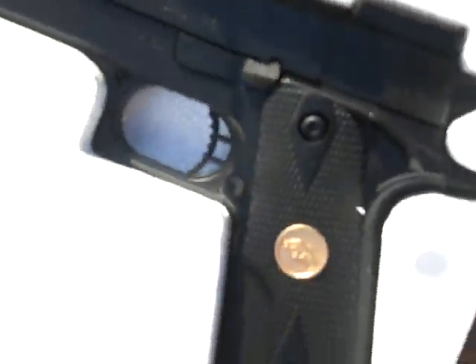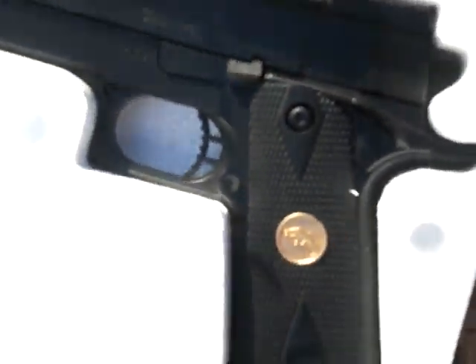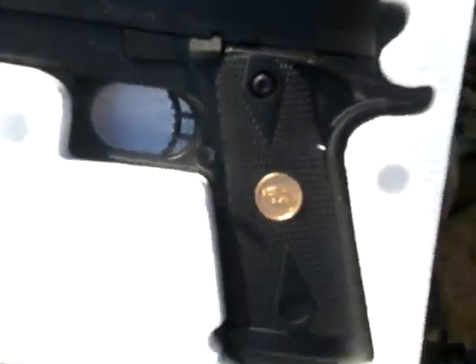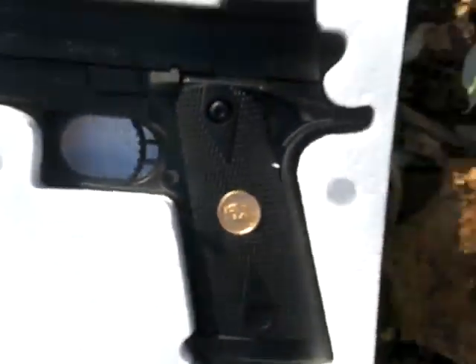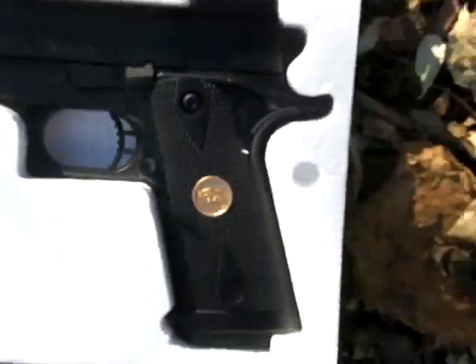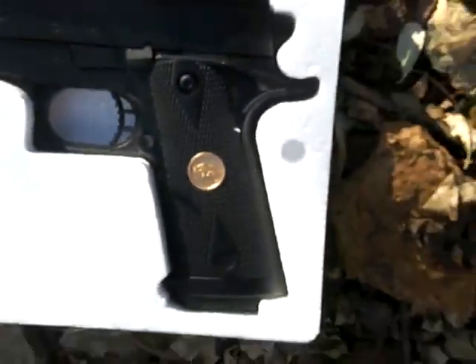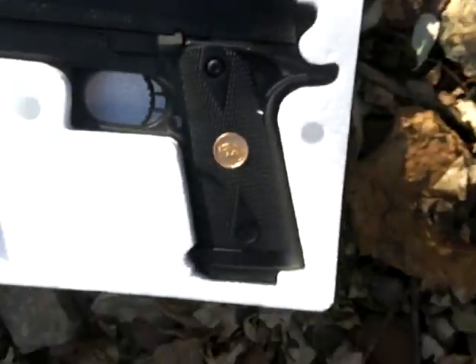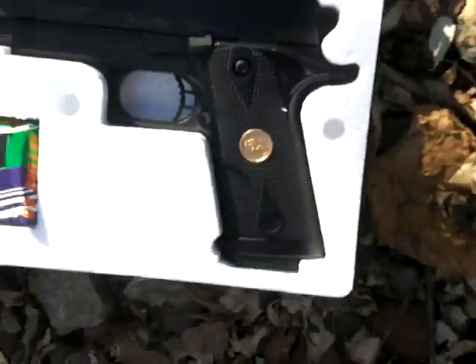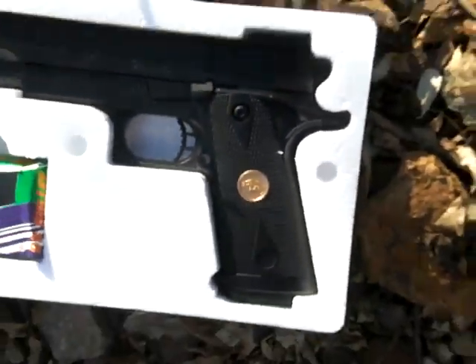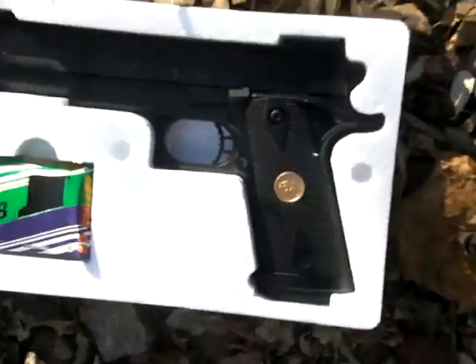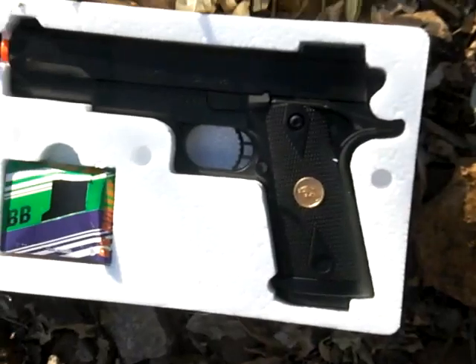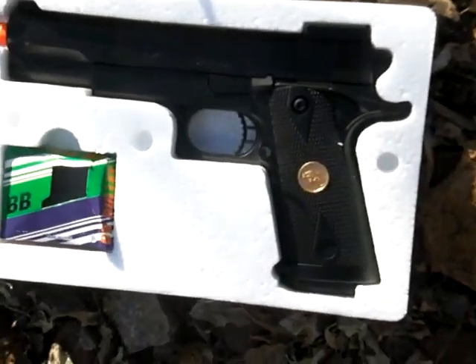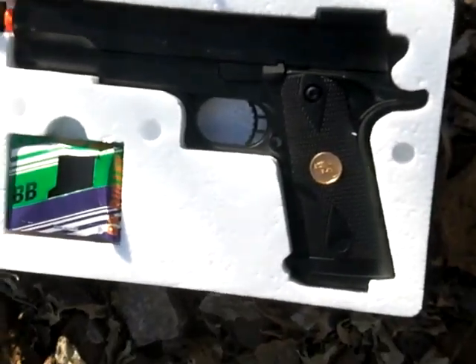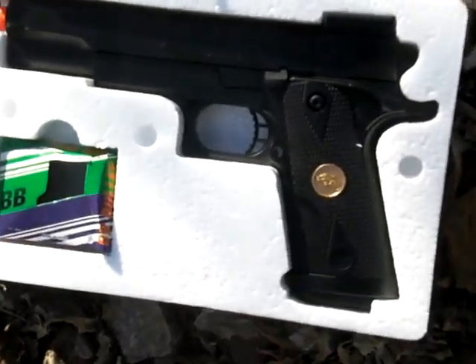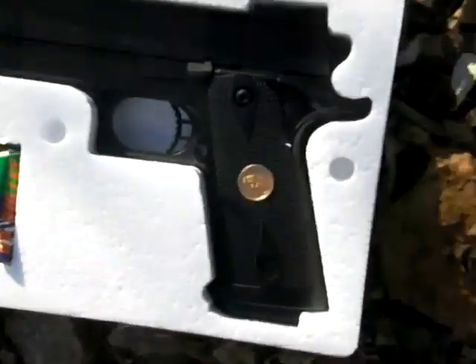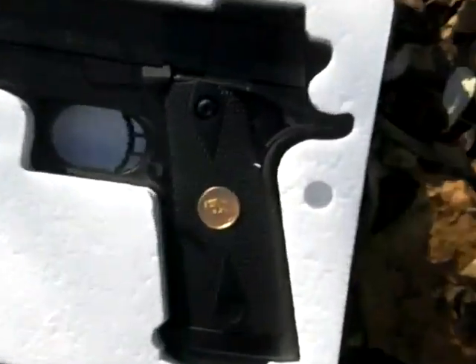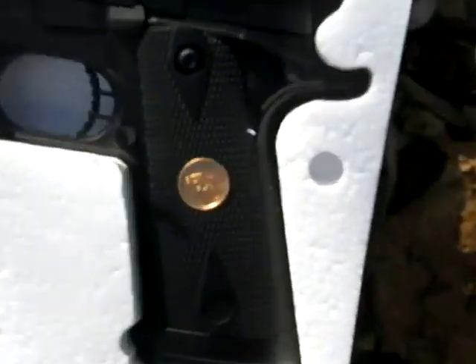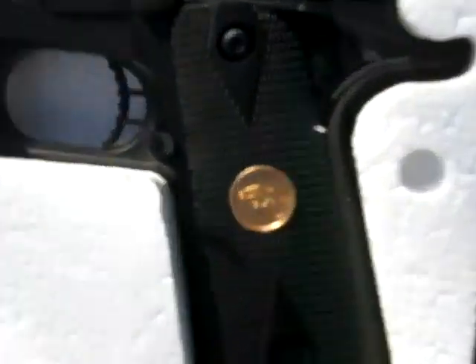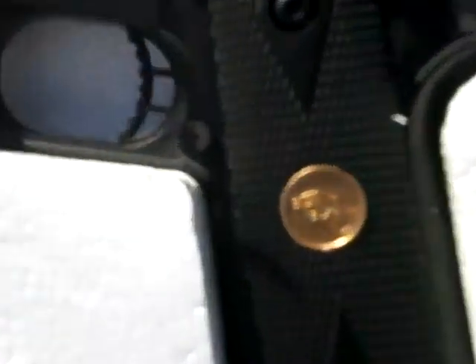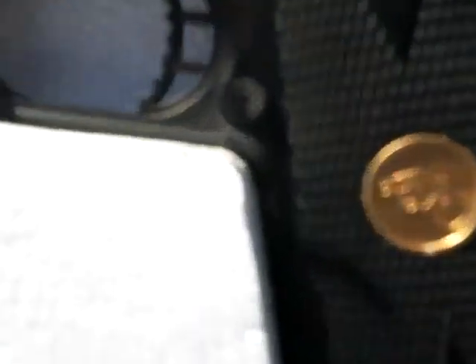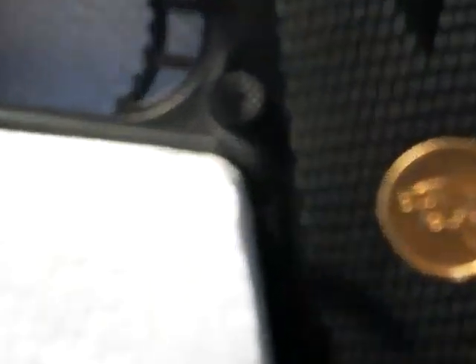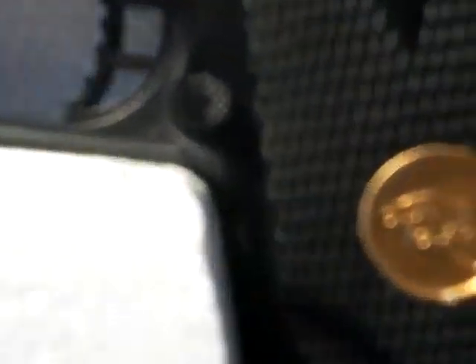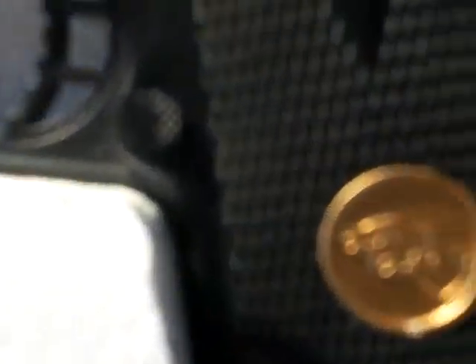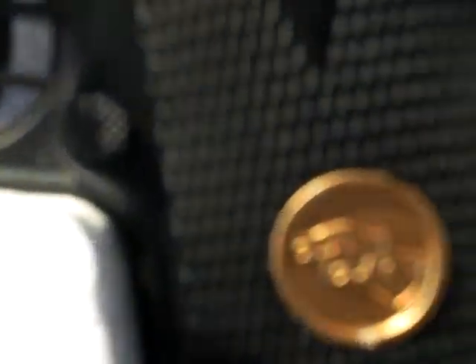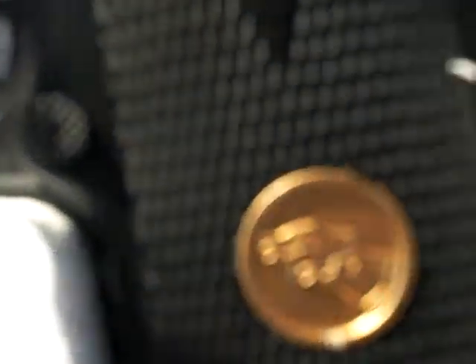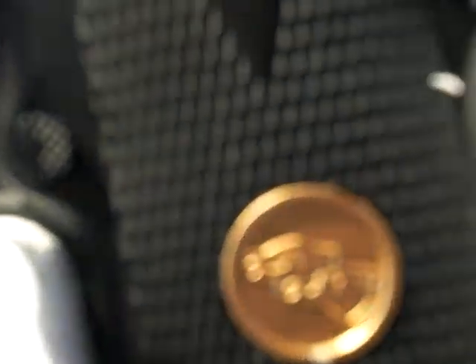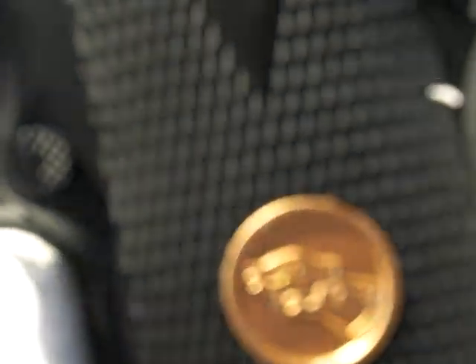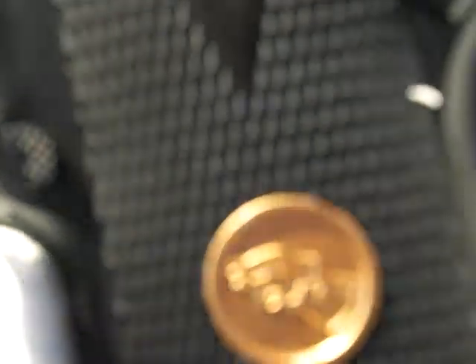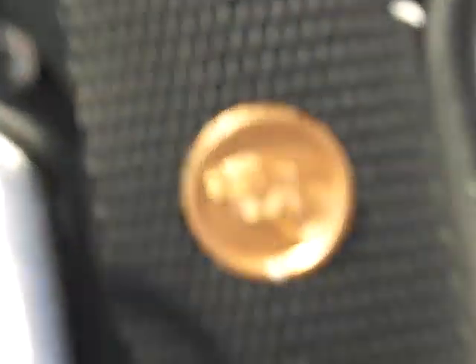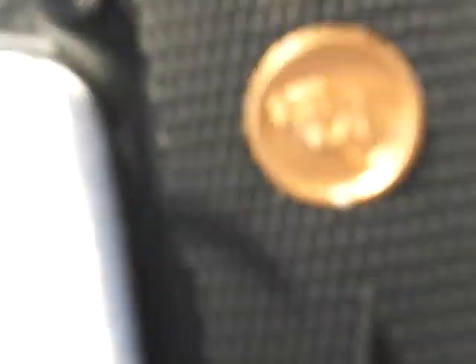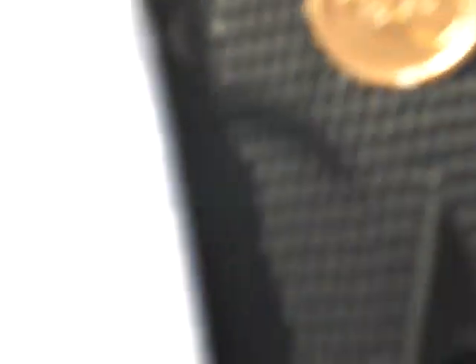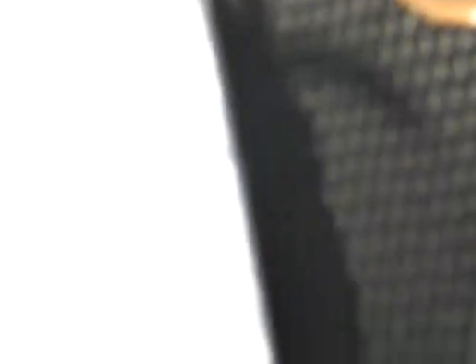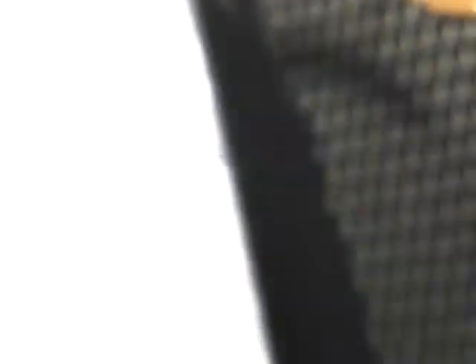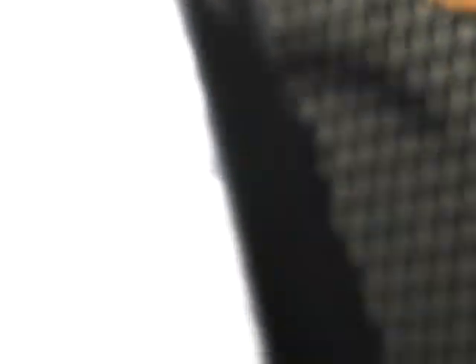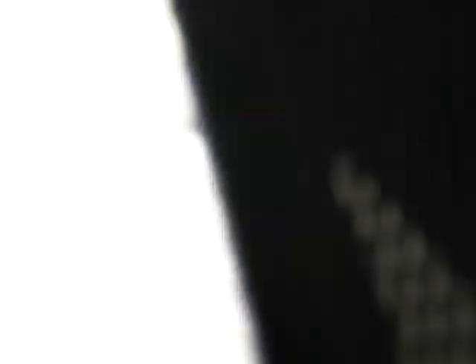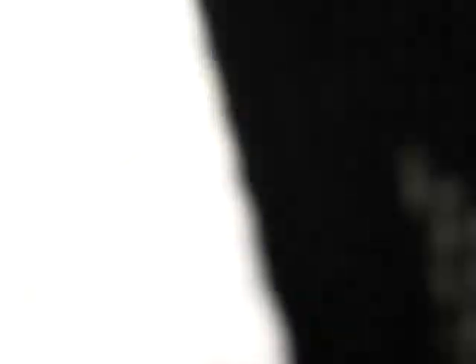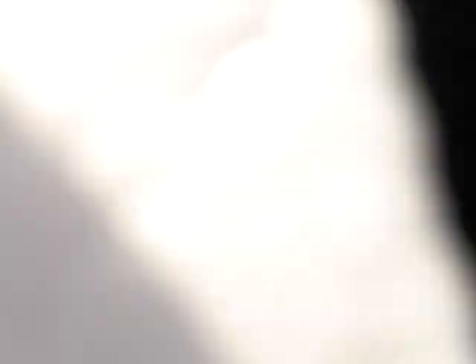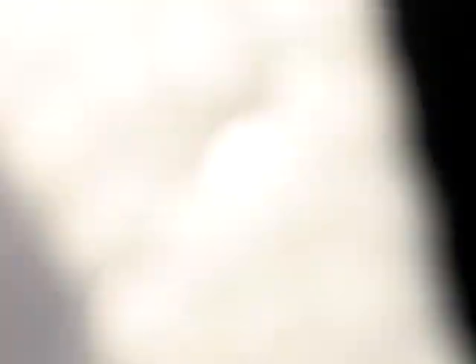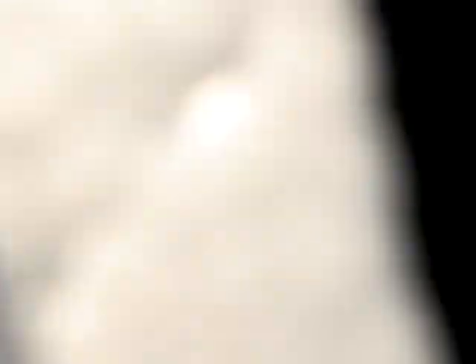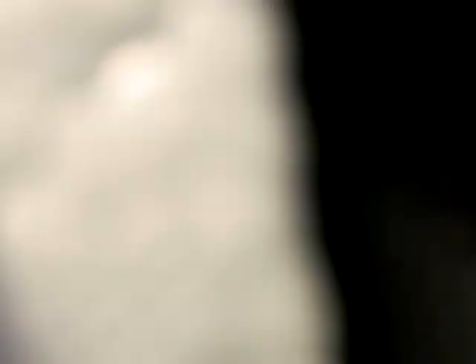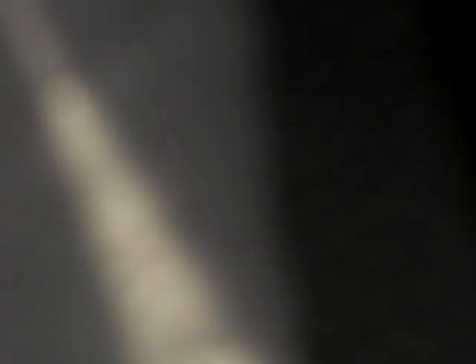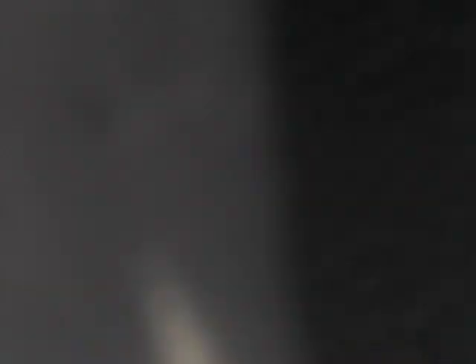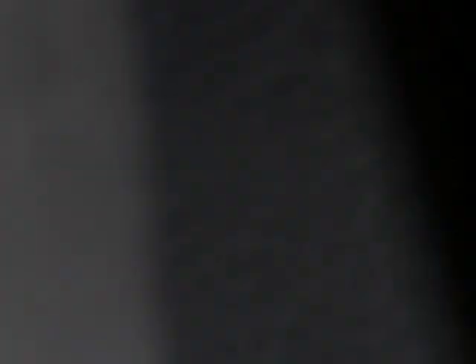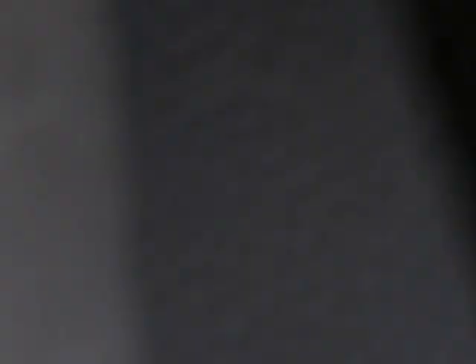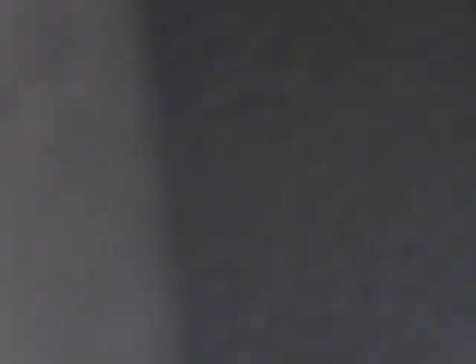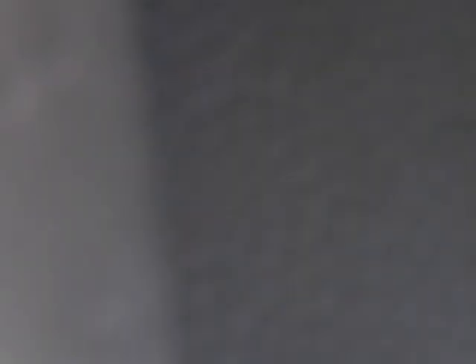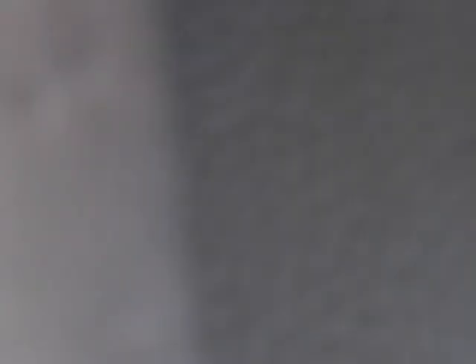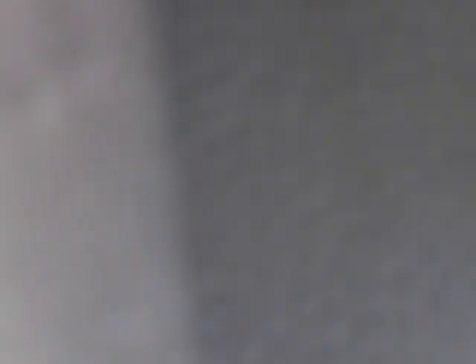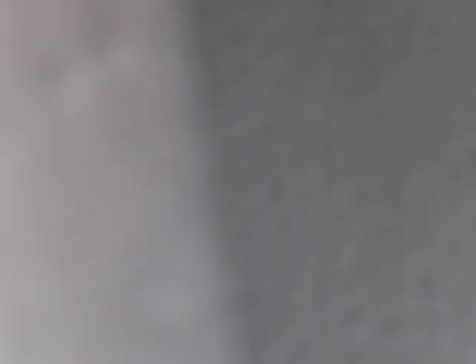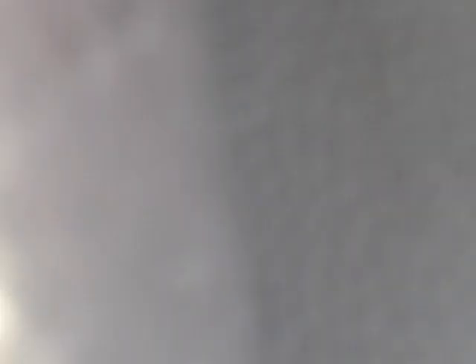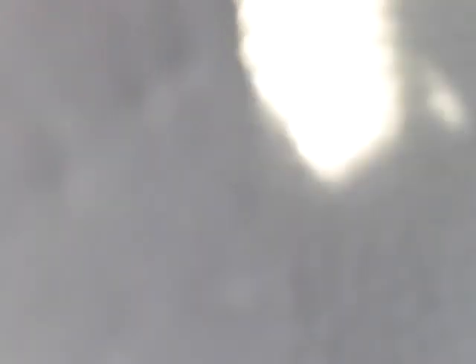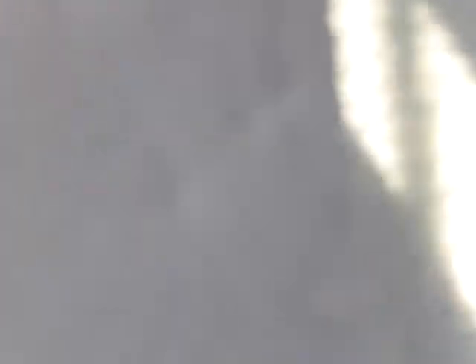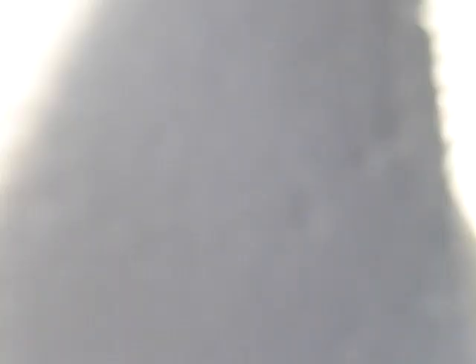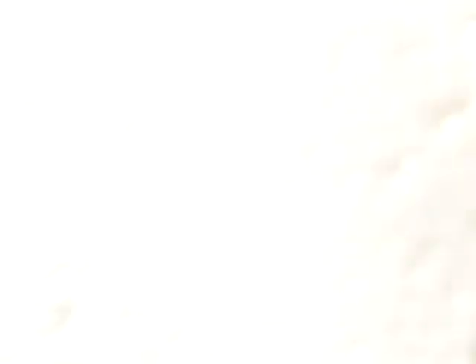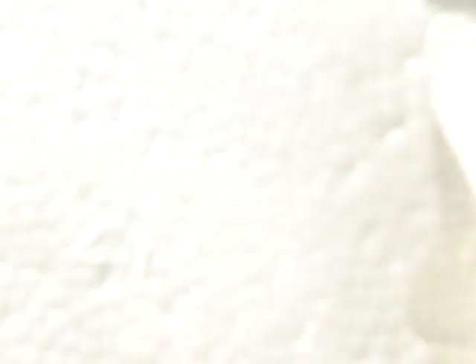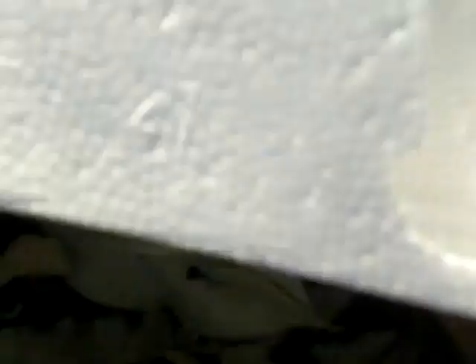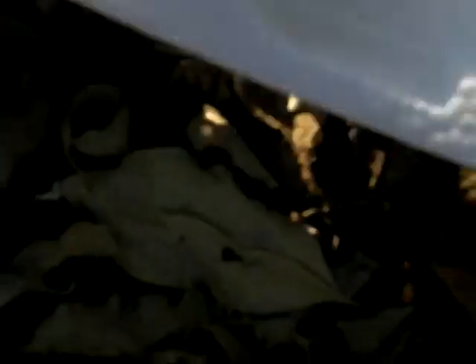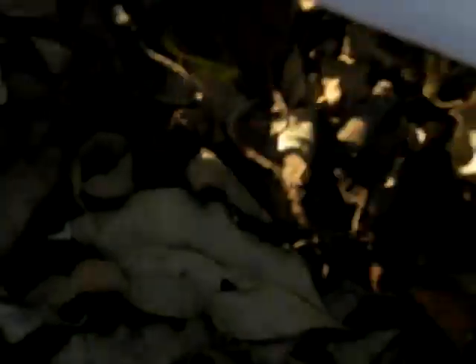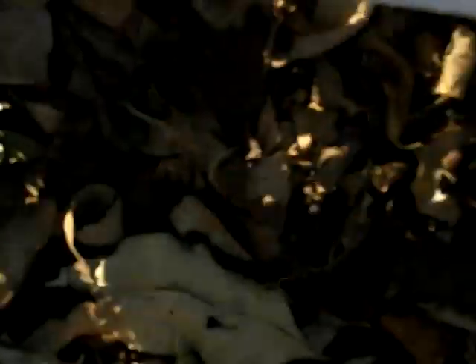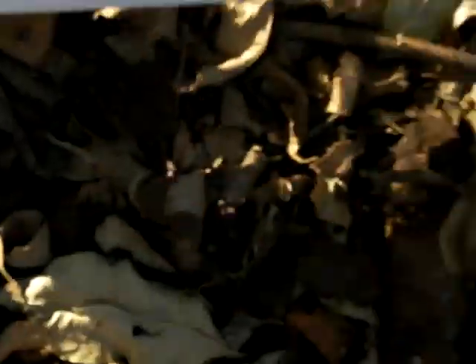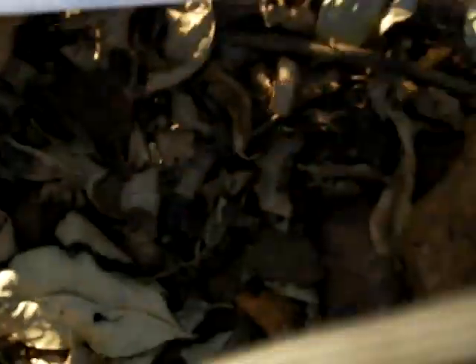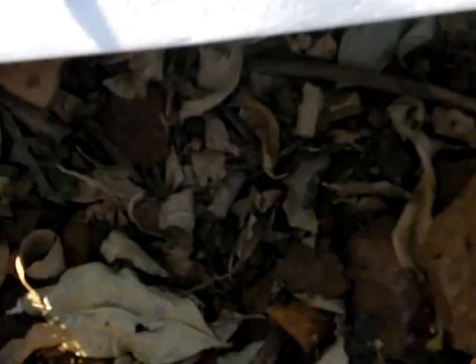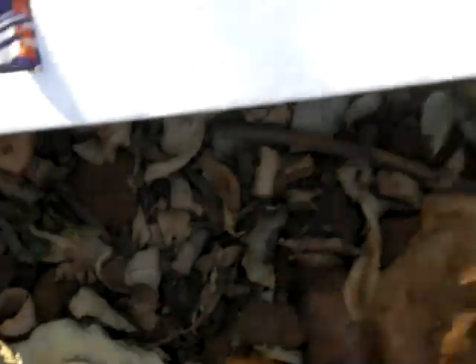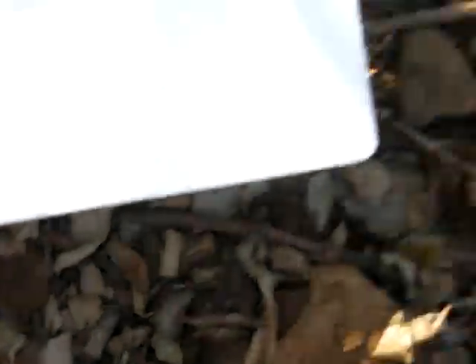That's a gun. It has, like, that little — it has, like, two better designs on it.